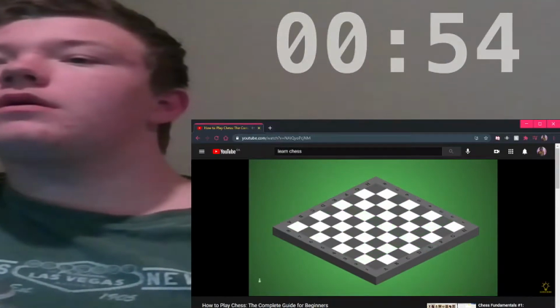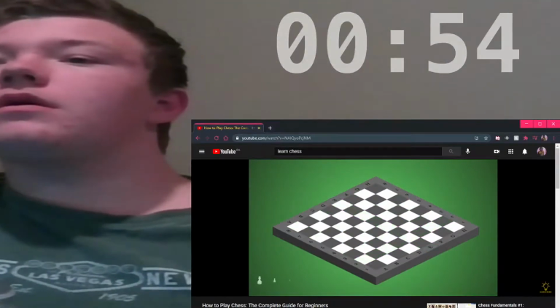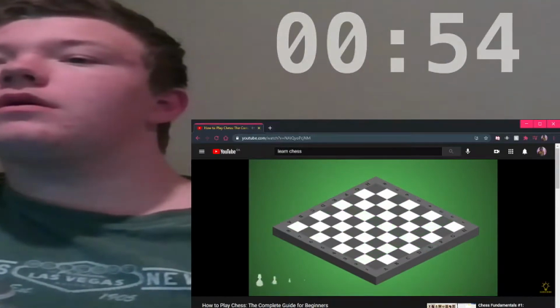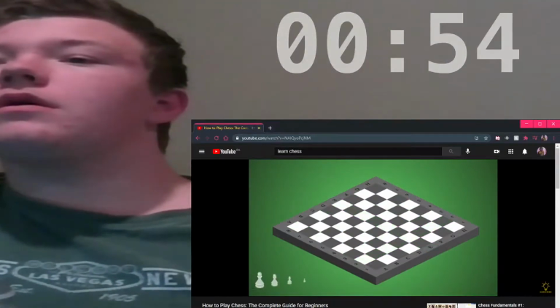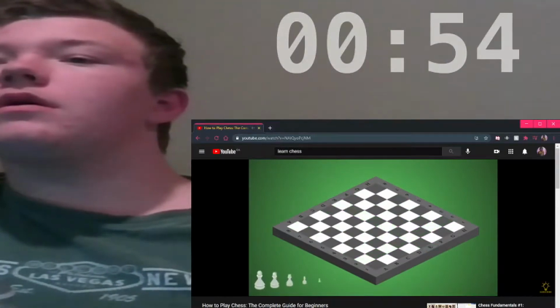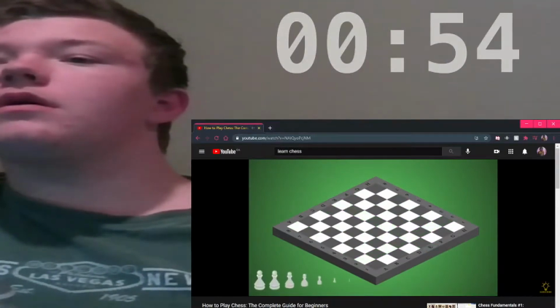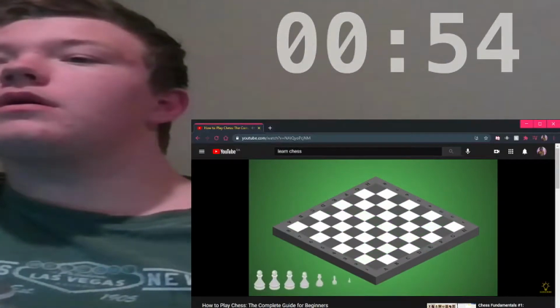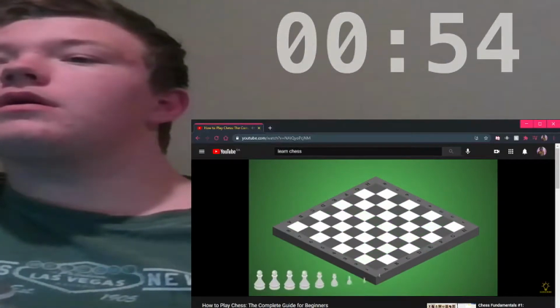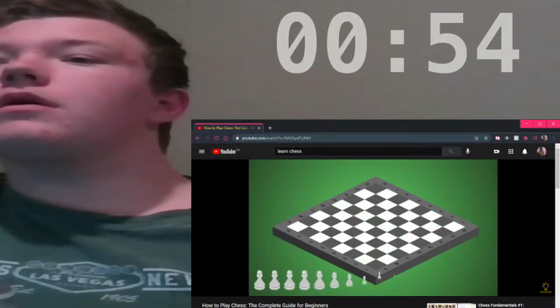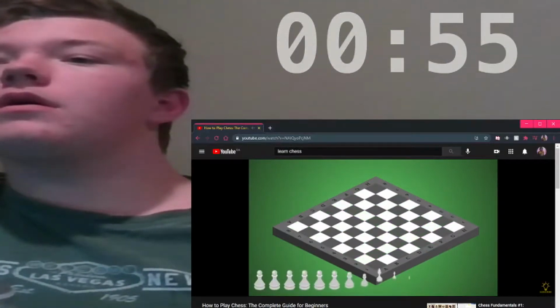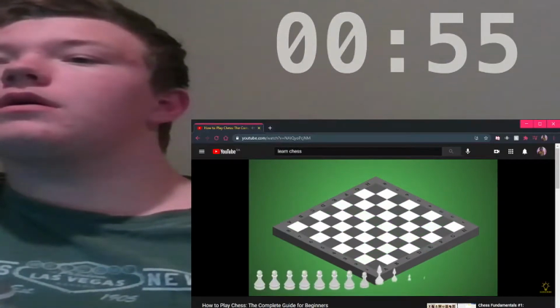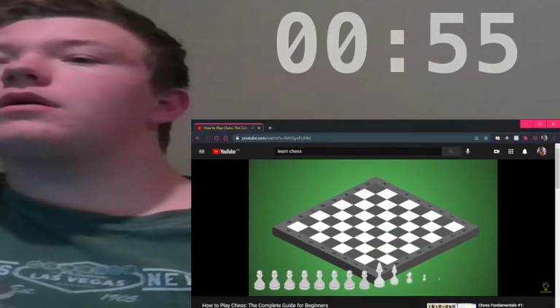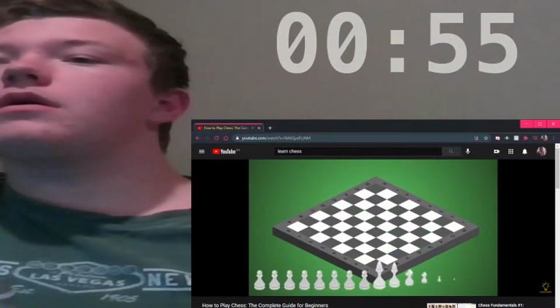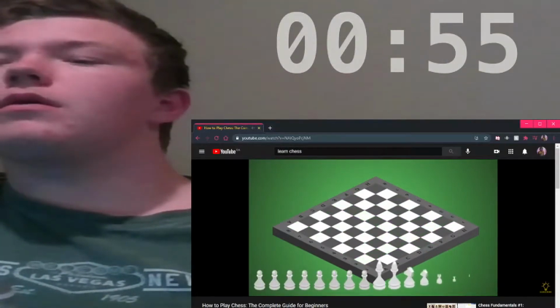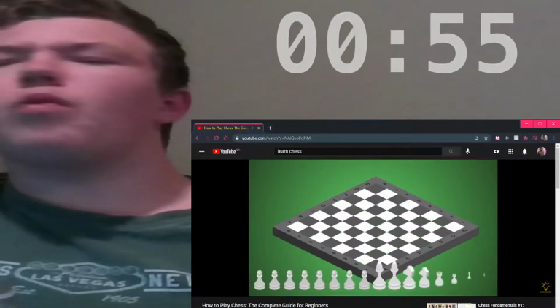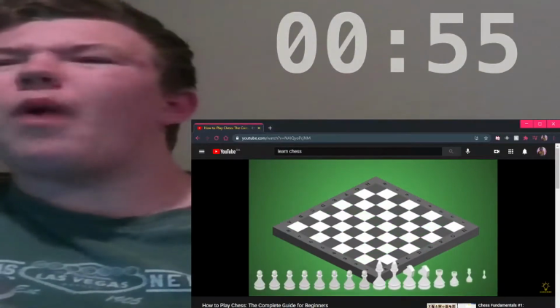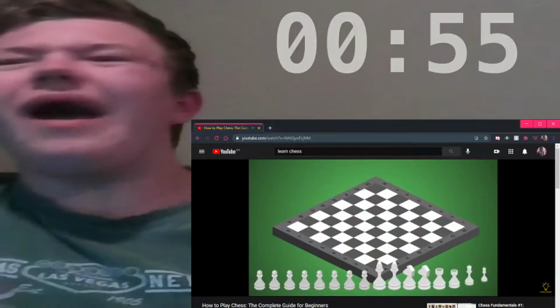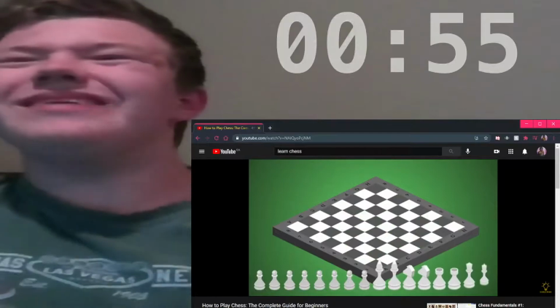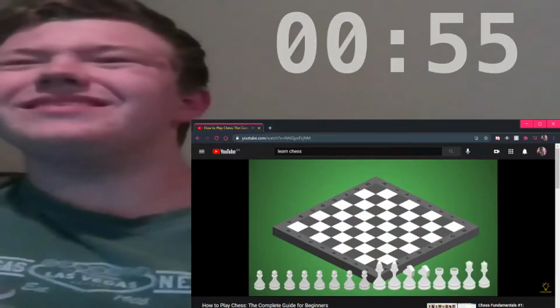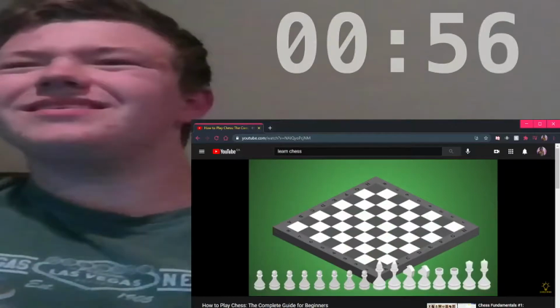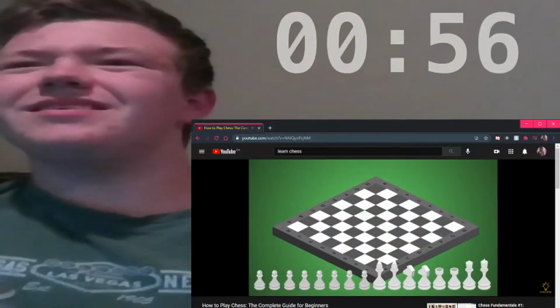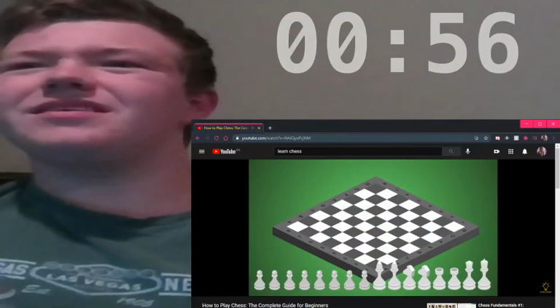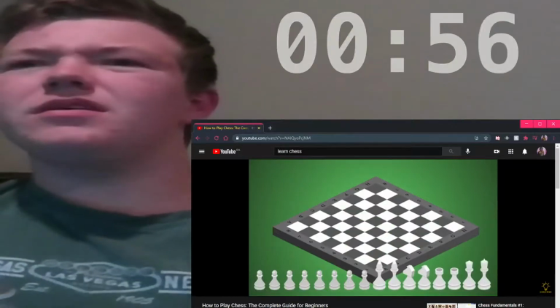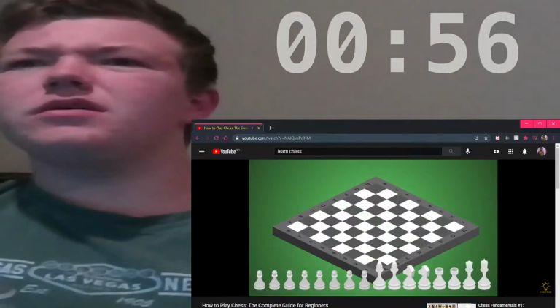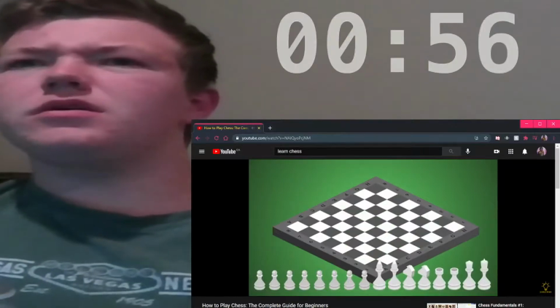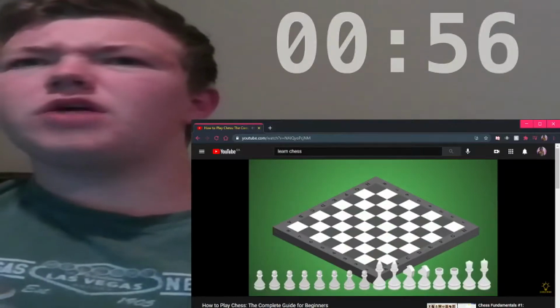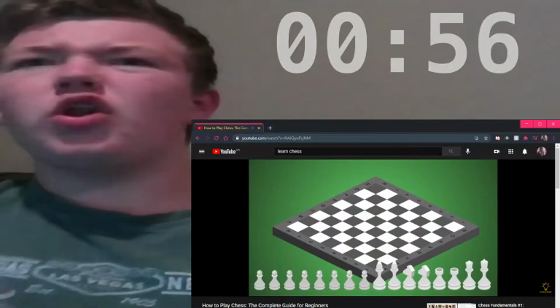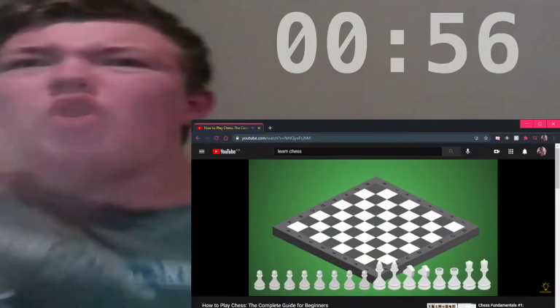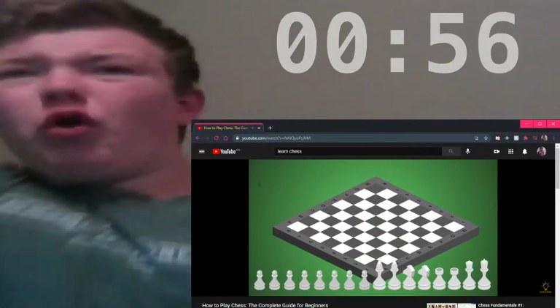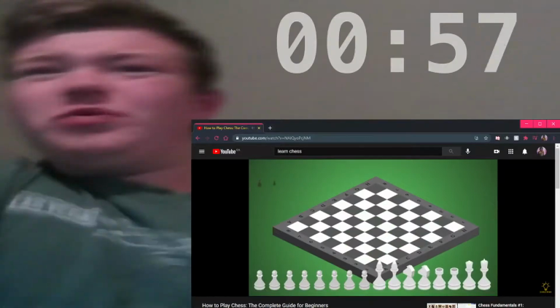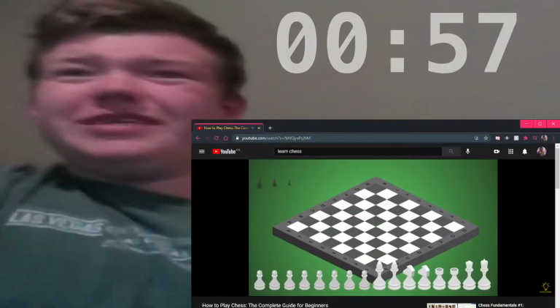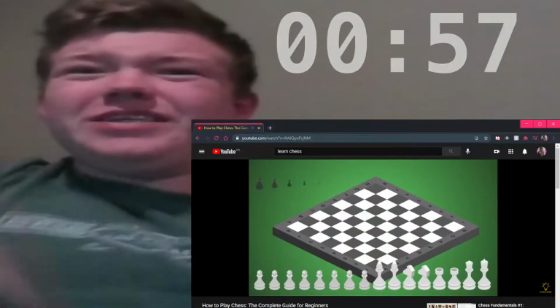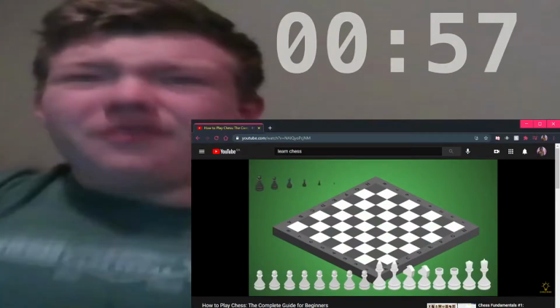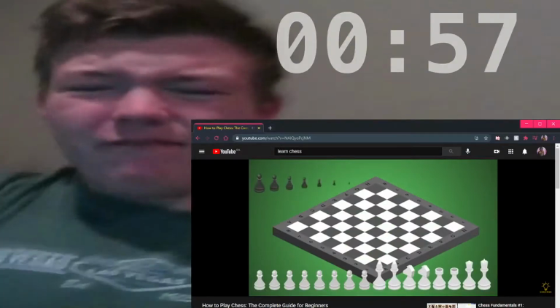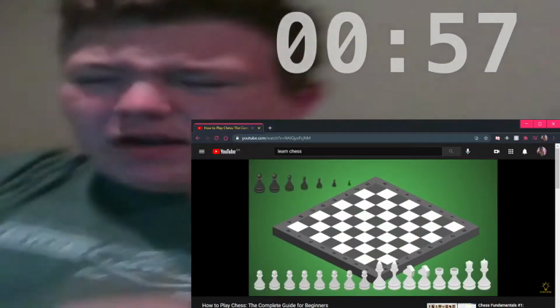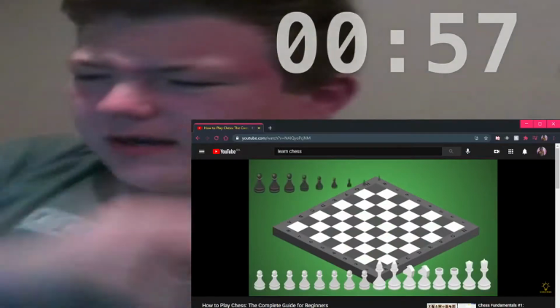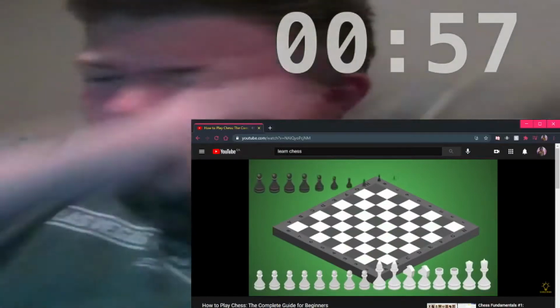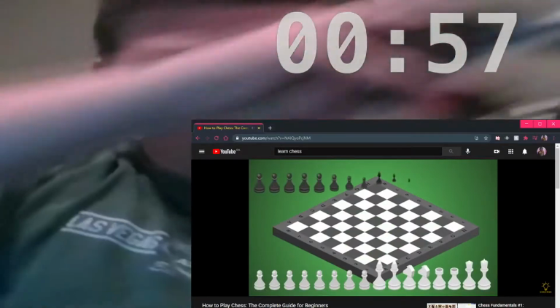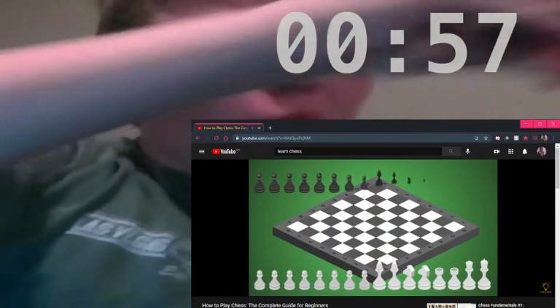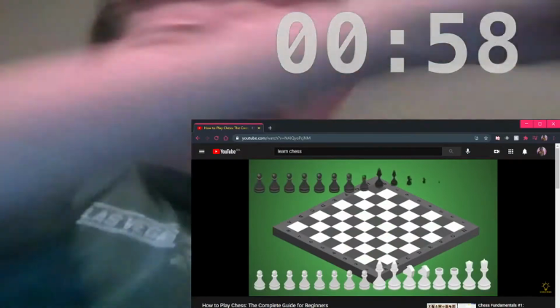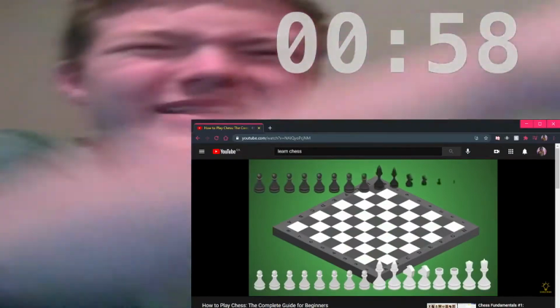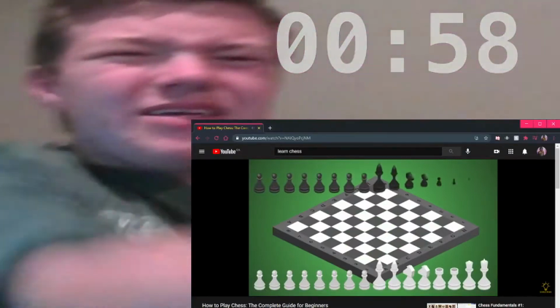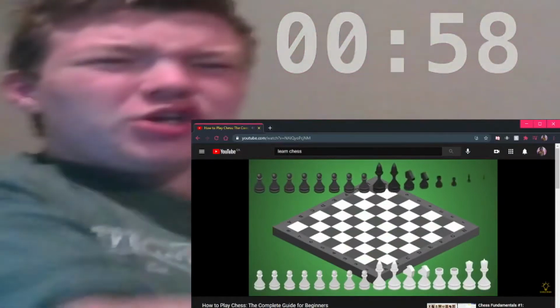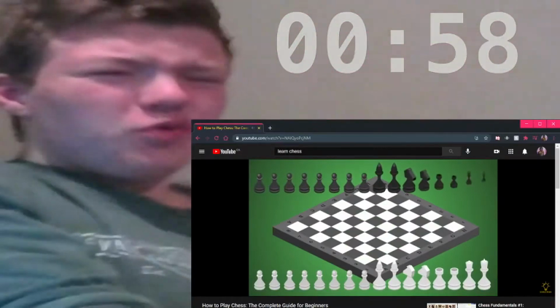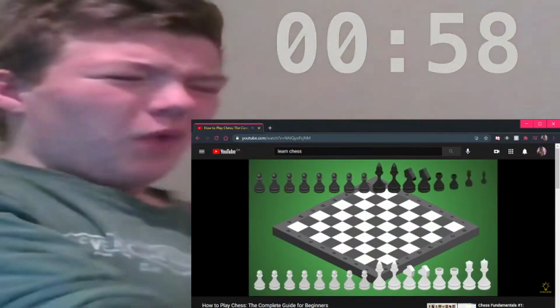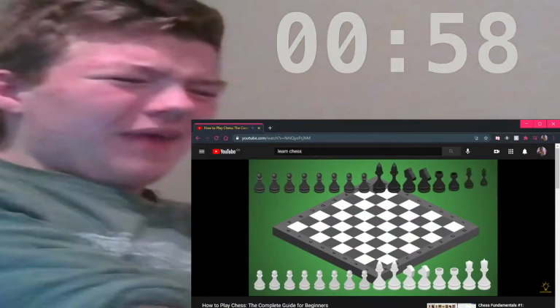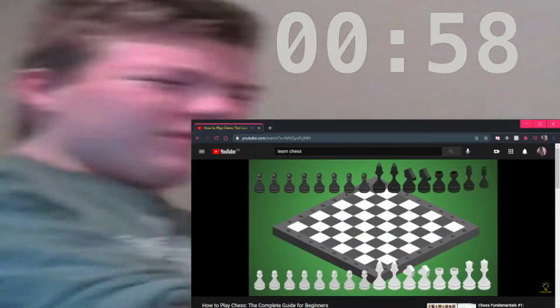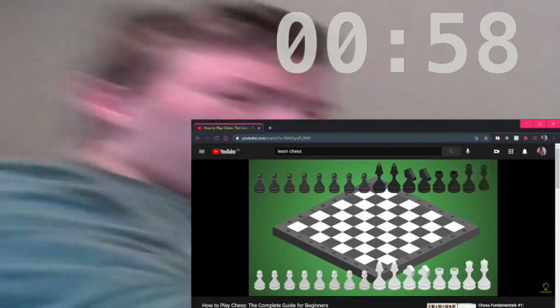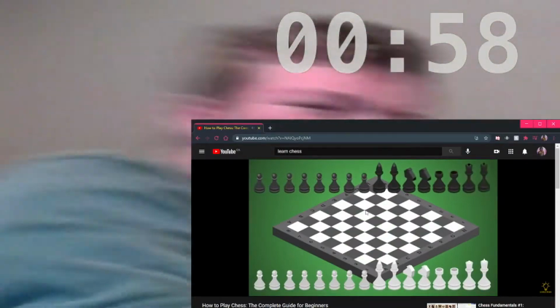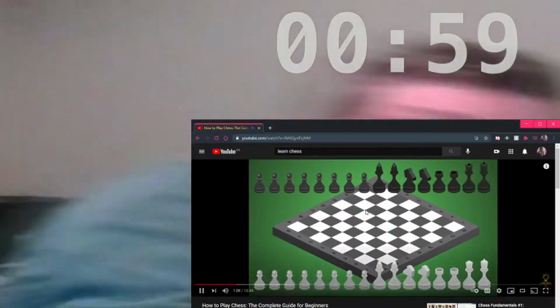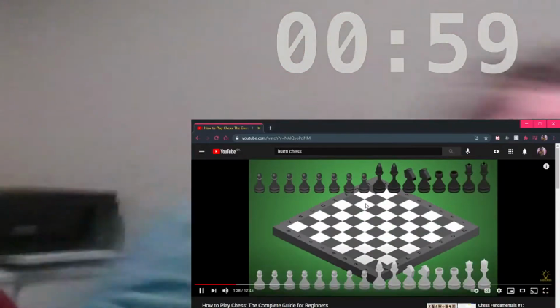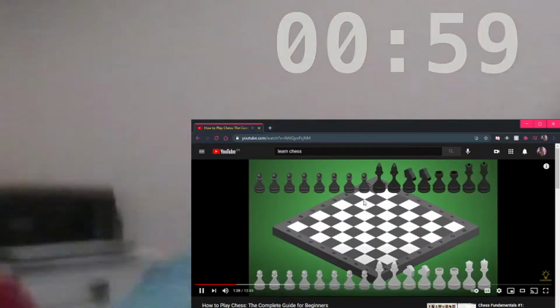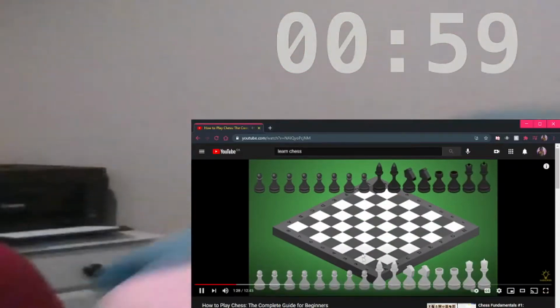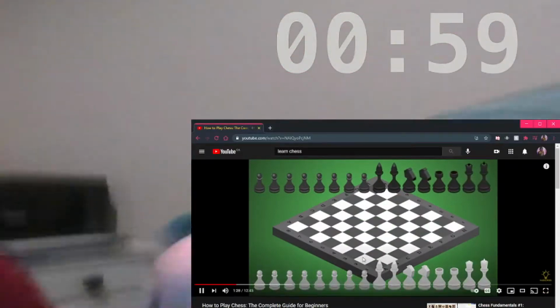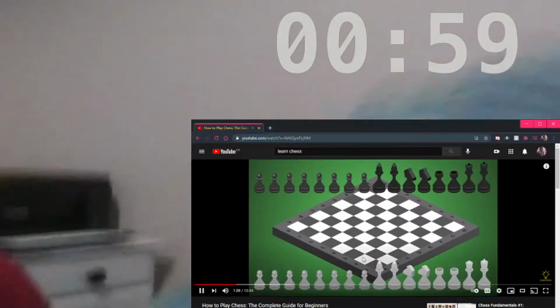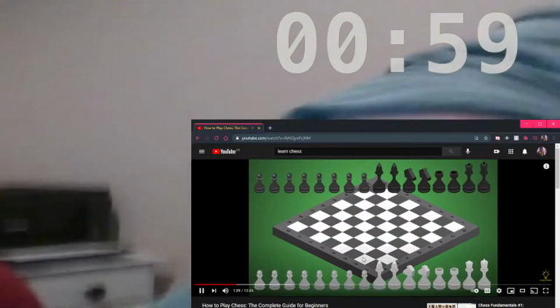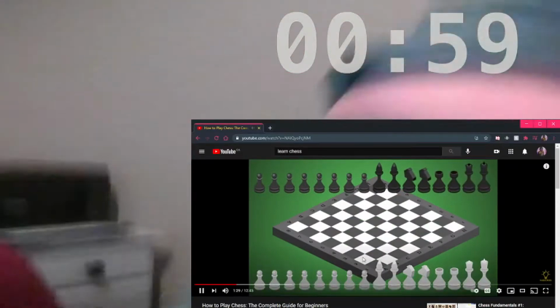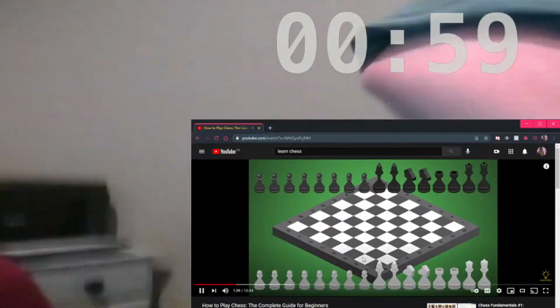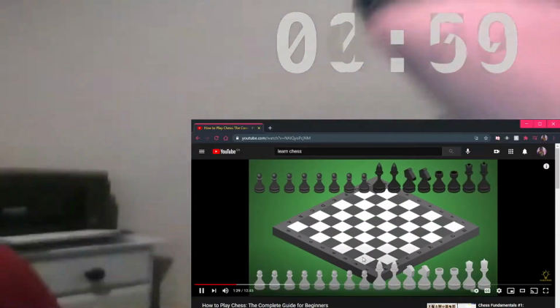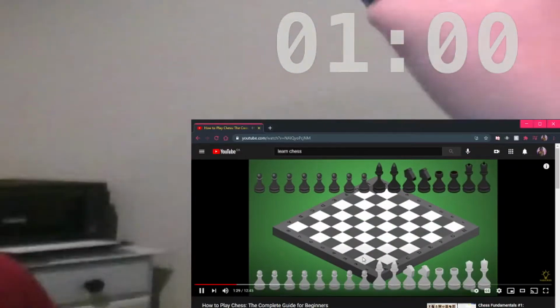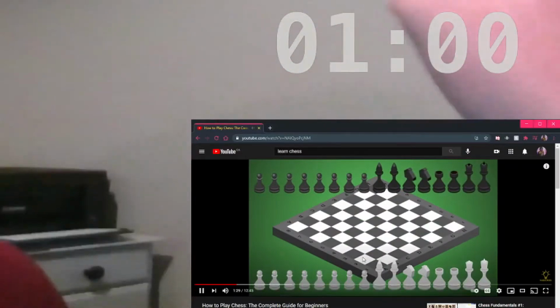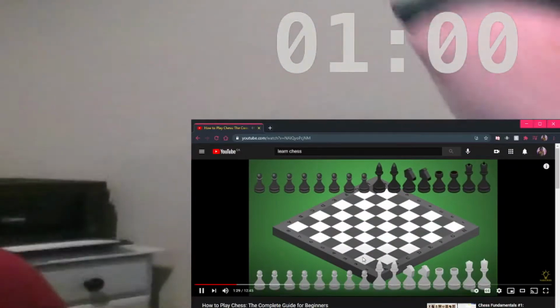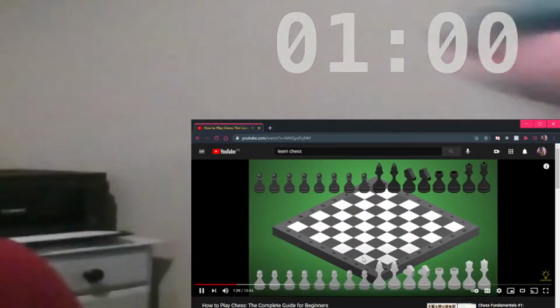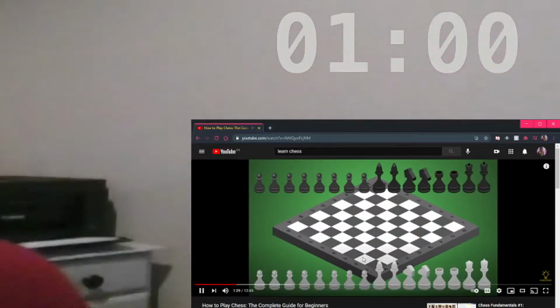The player with the white pieces goes first. Each chess piece has a name and specific move capabilities.